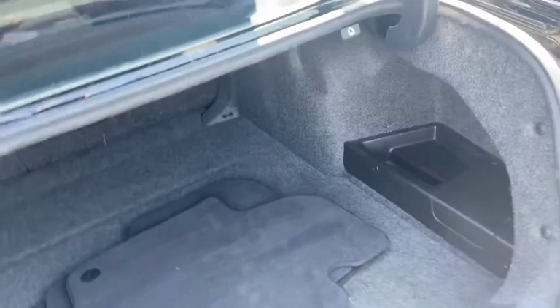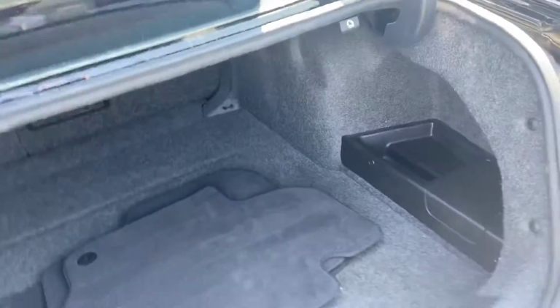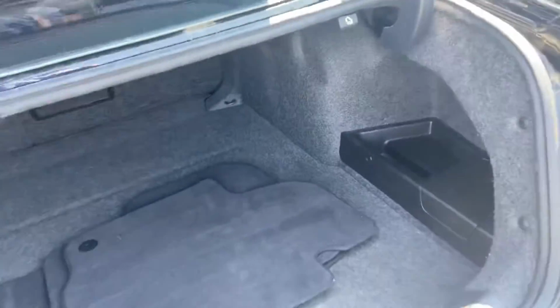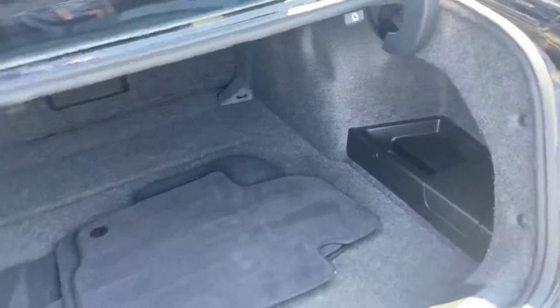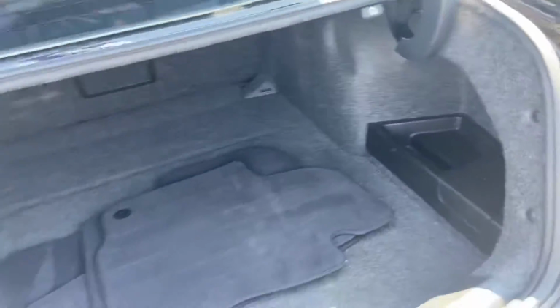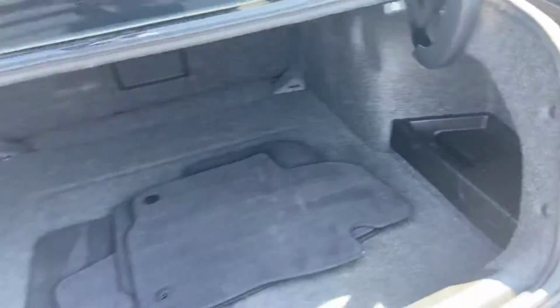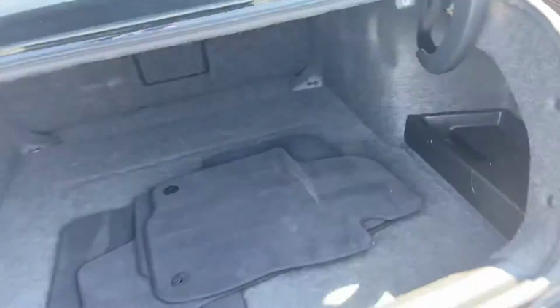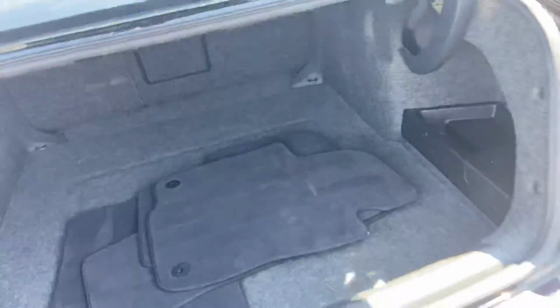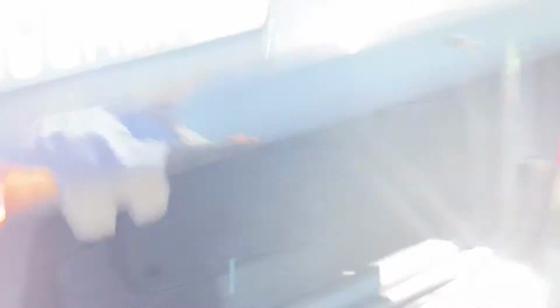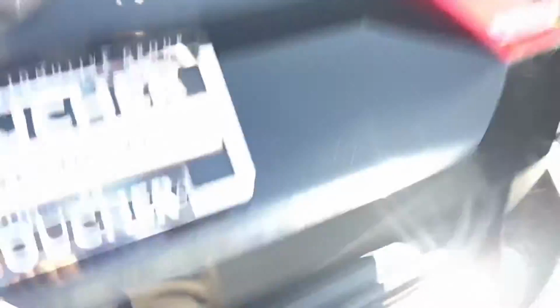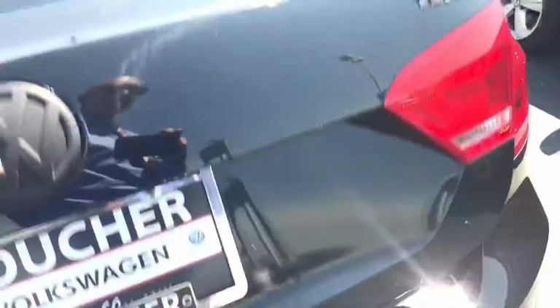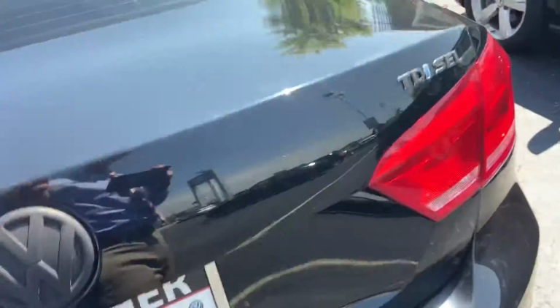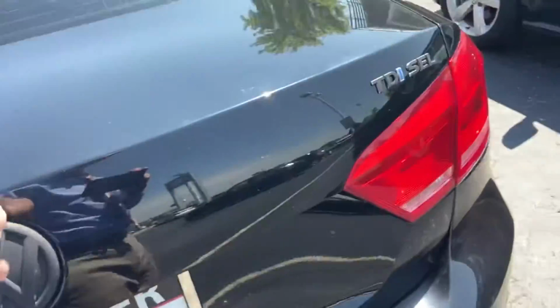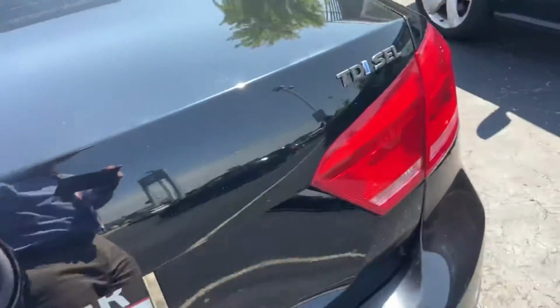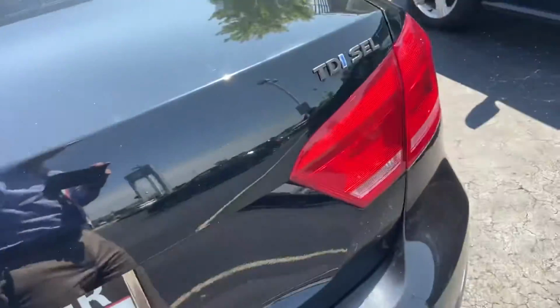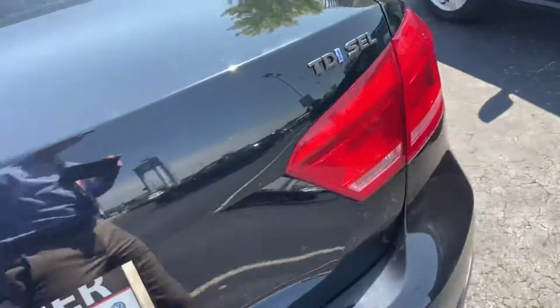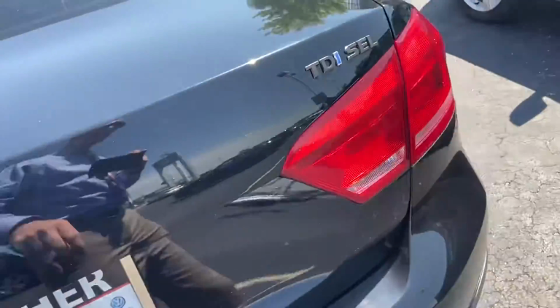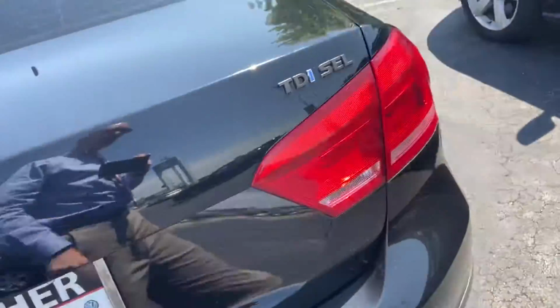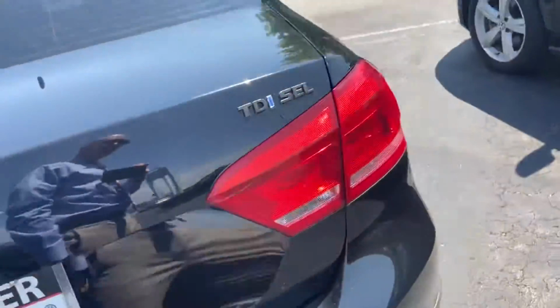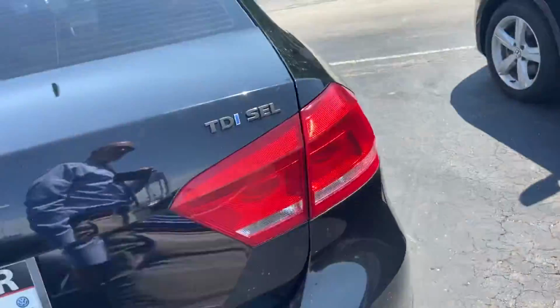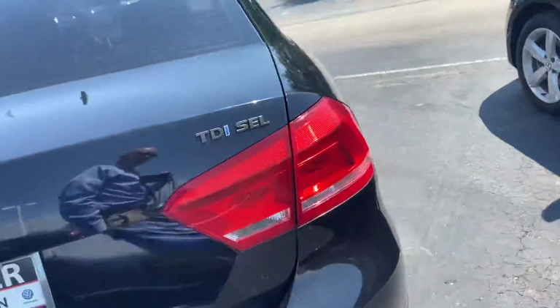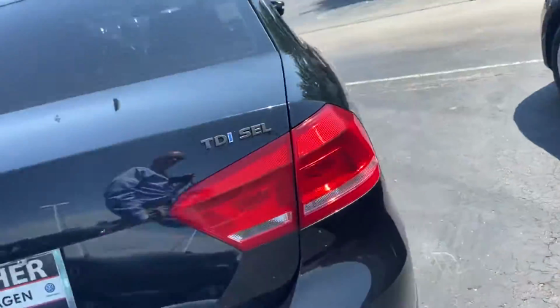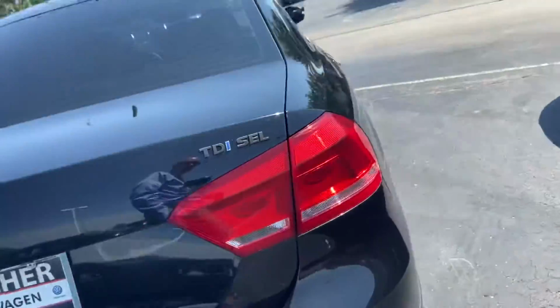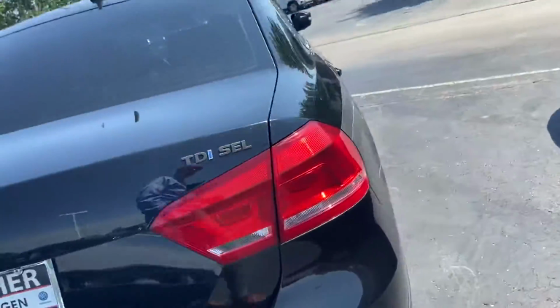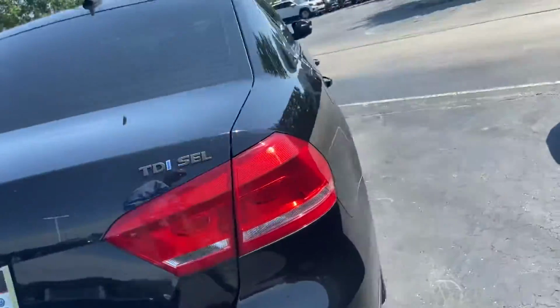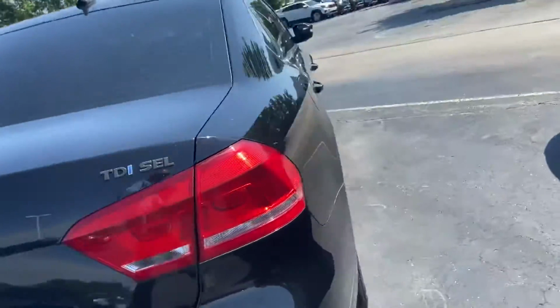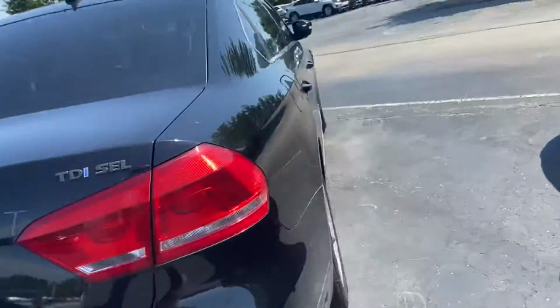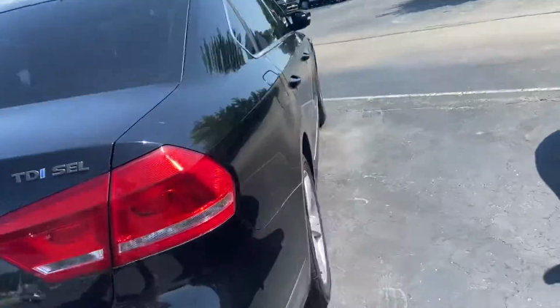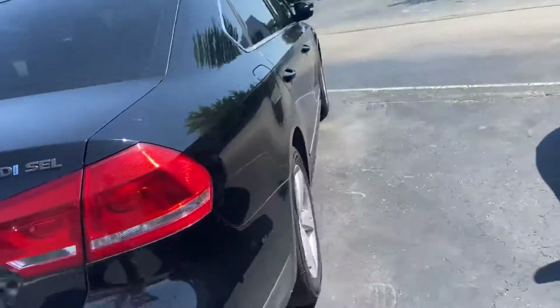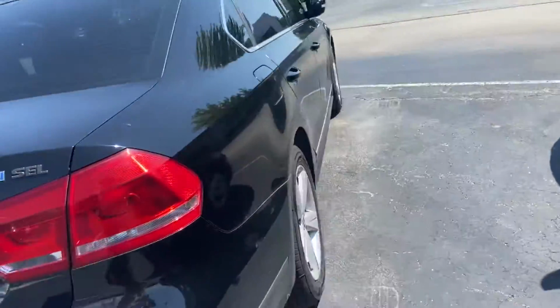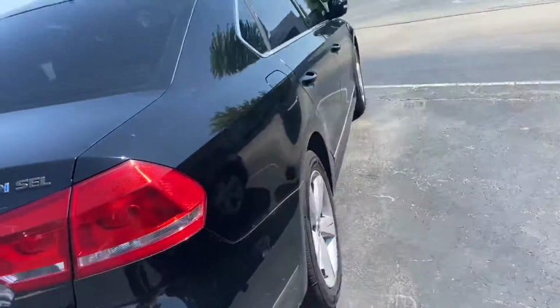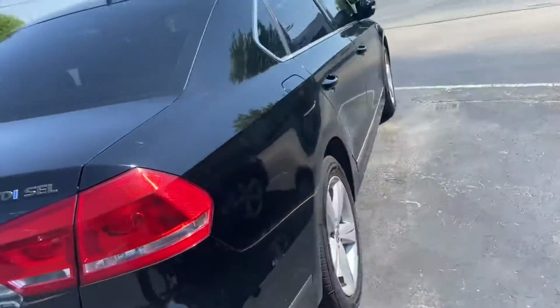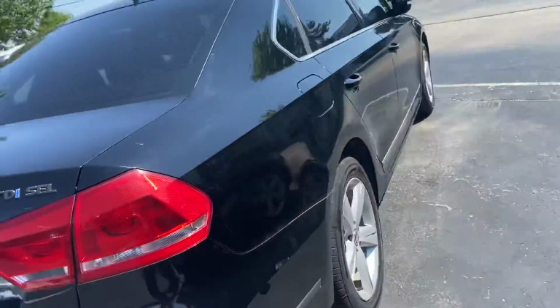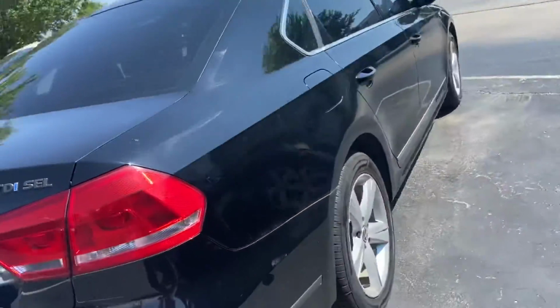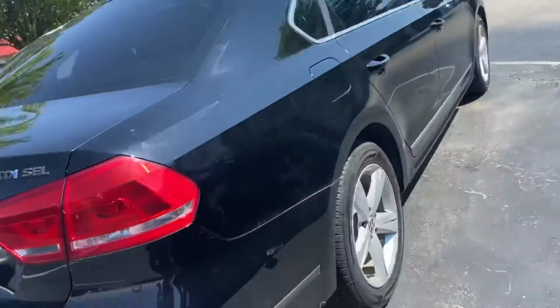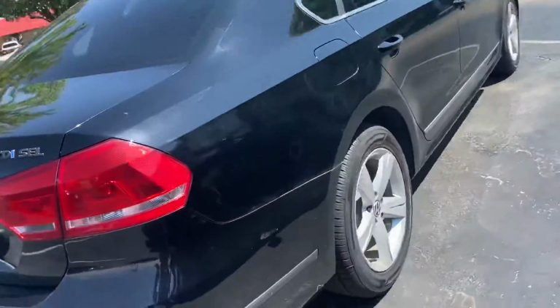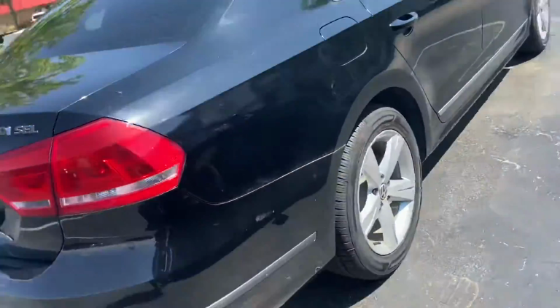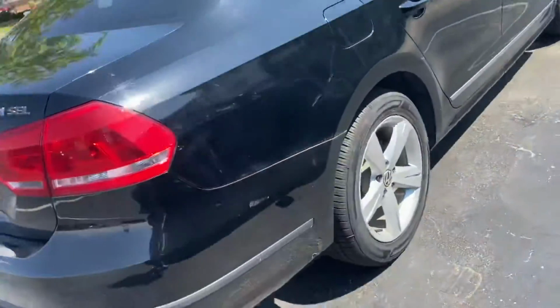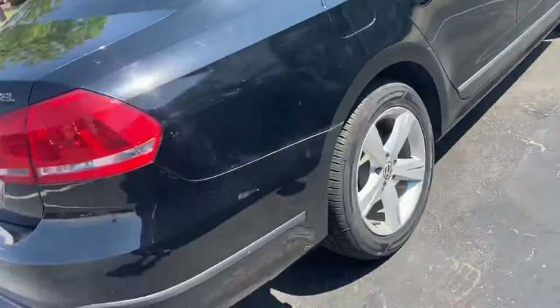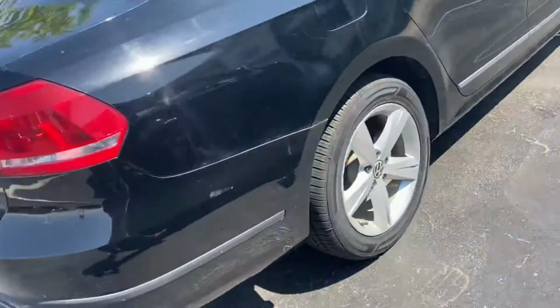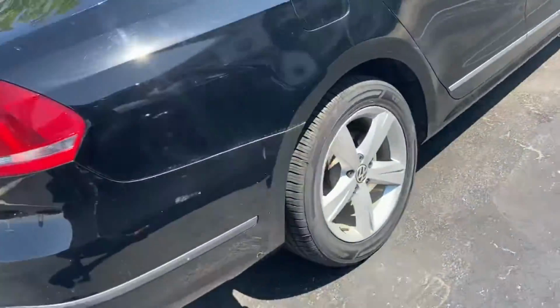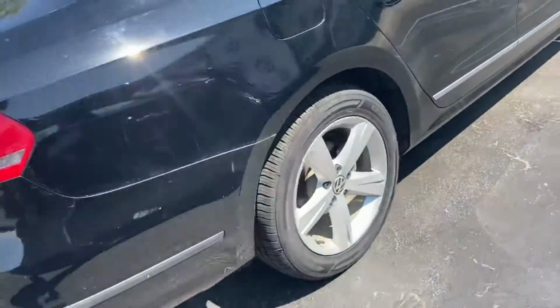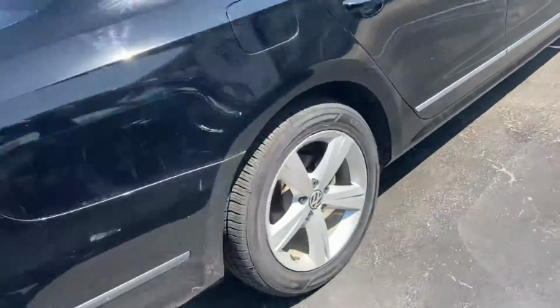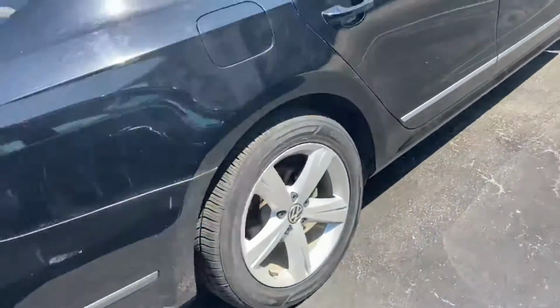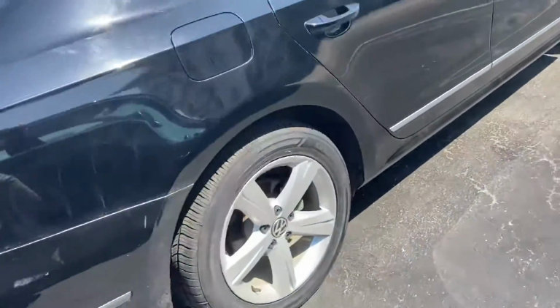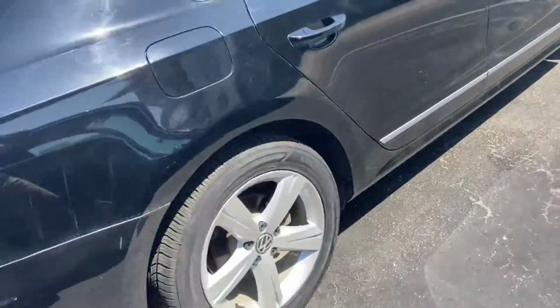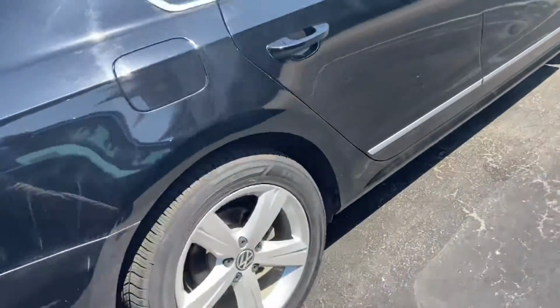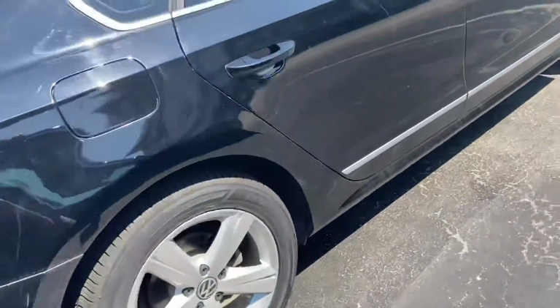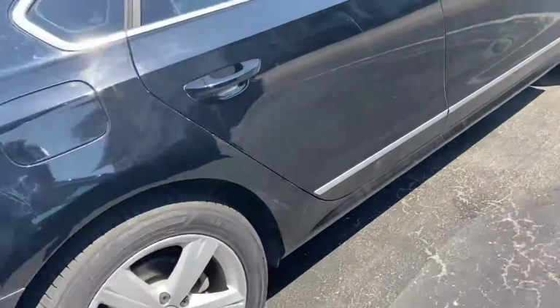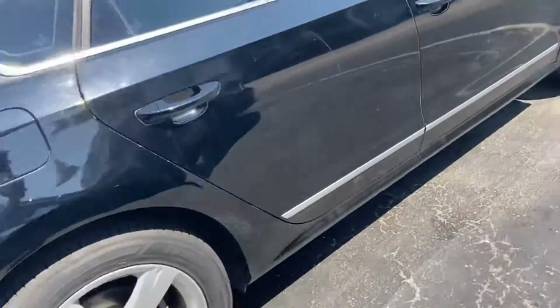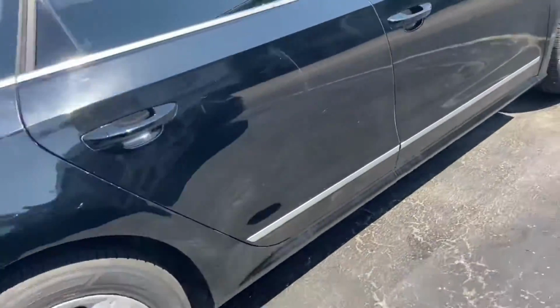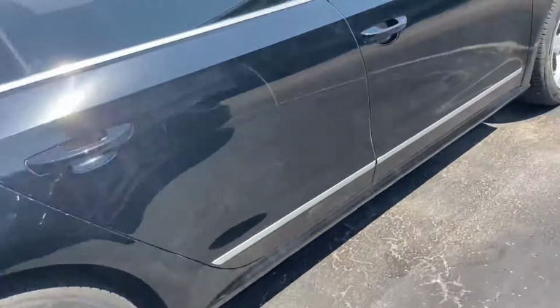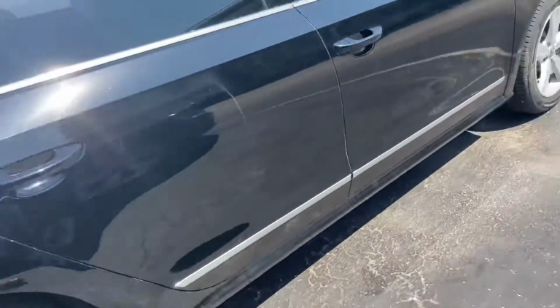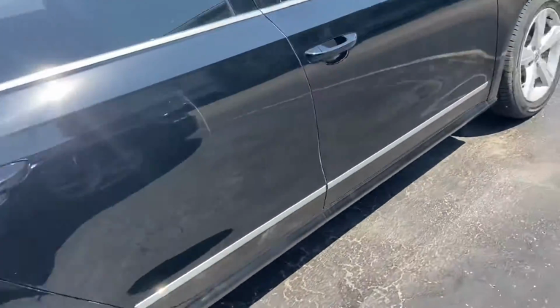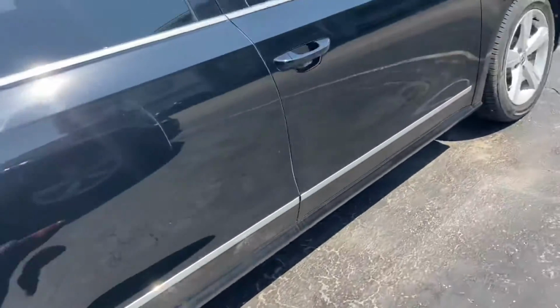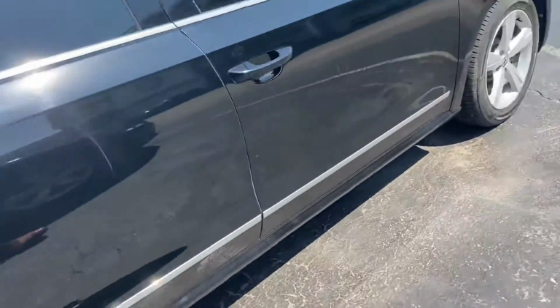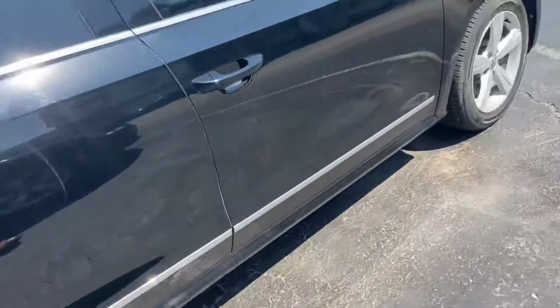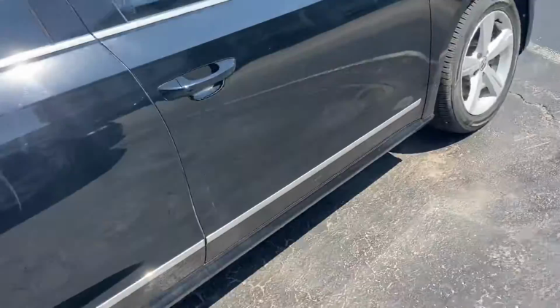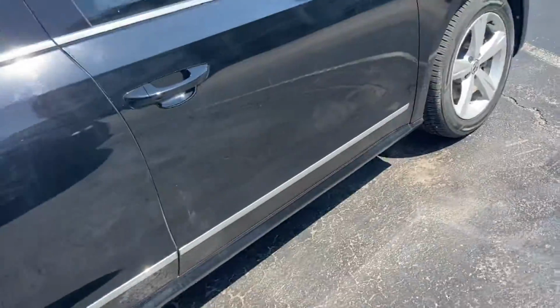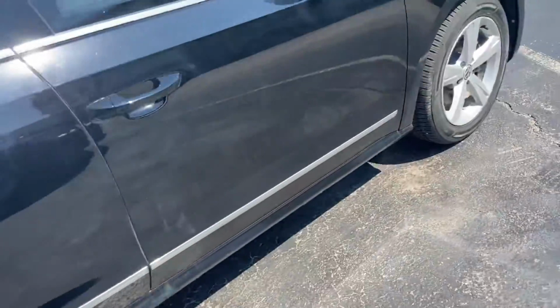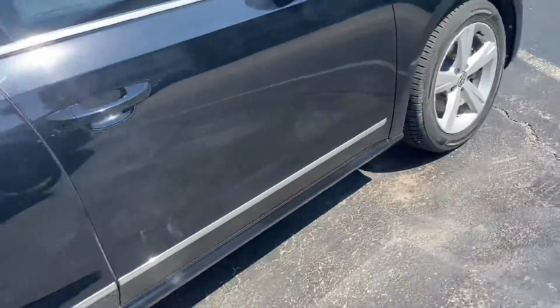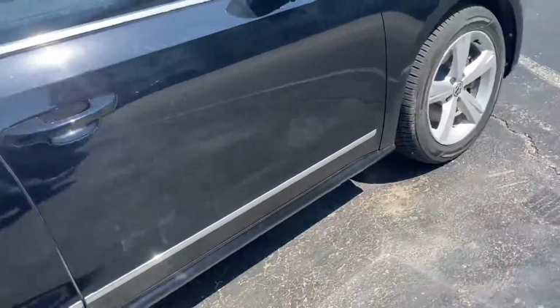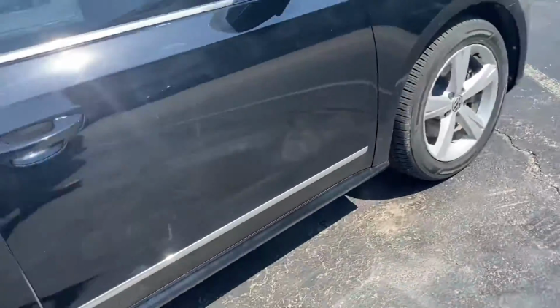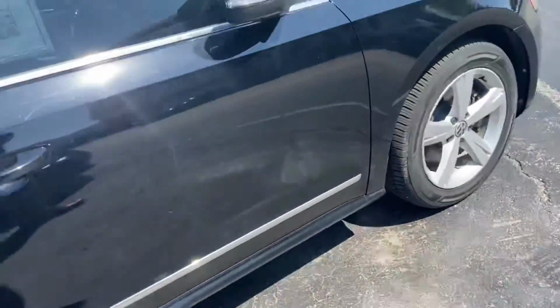Obviously very spacious trunk. Body looks good all the way around.